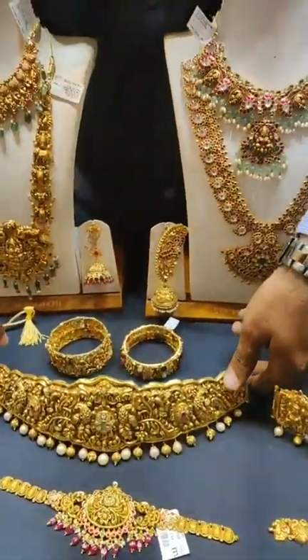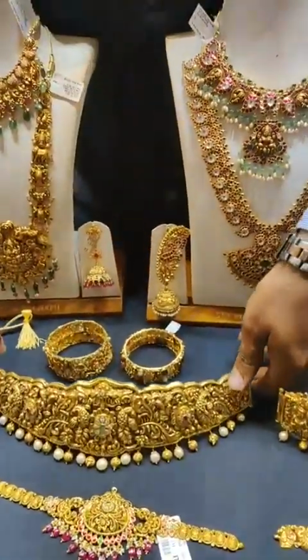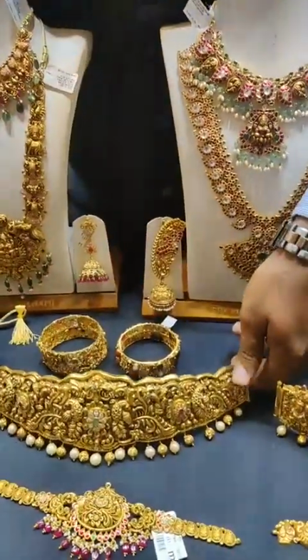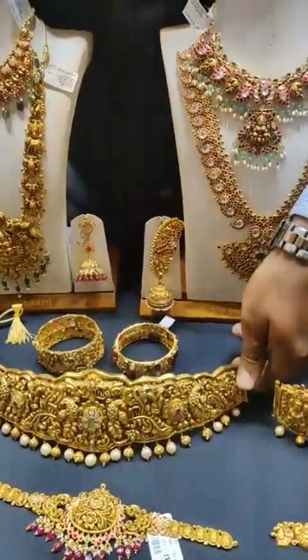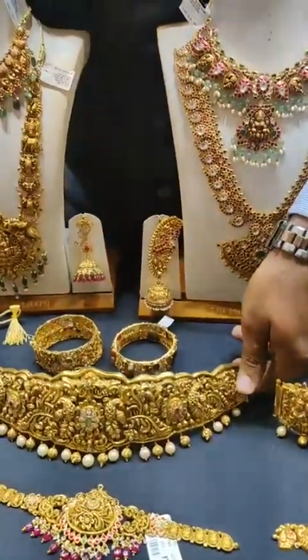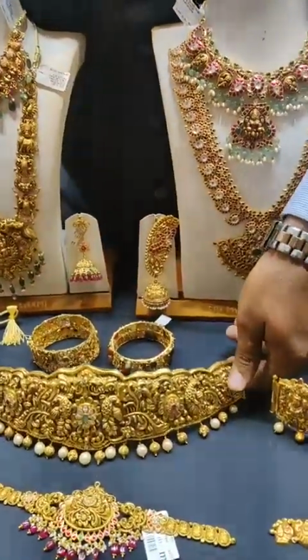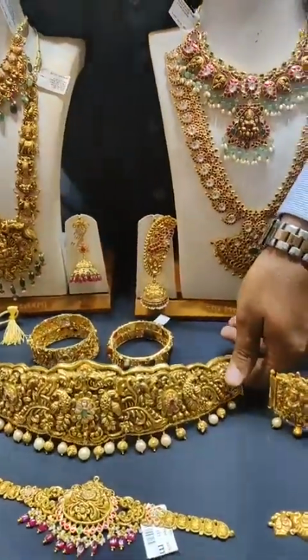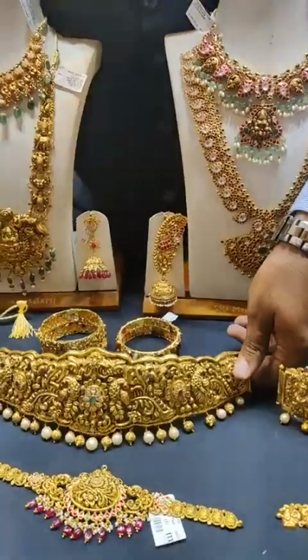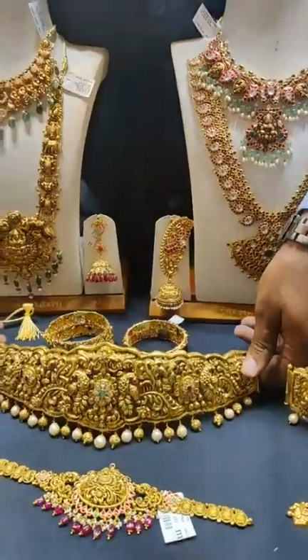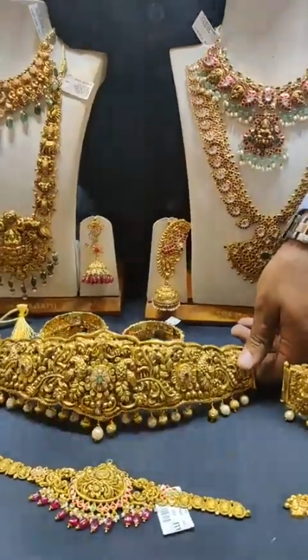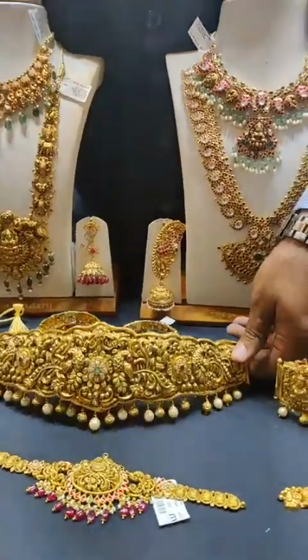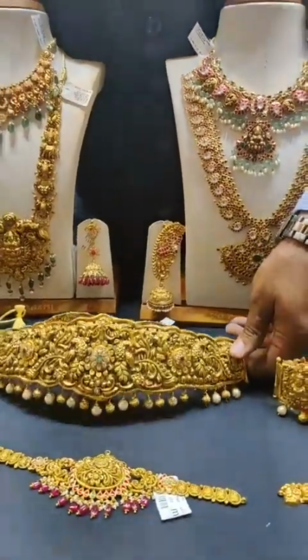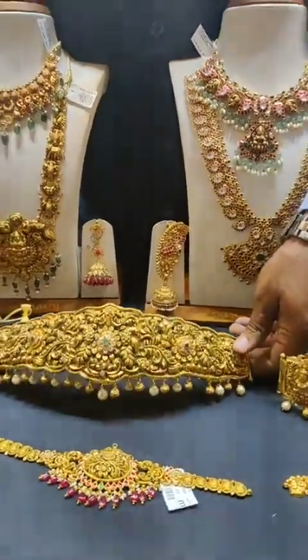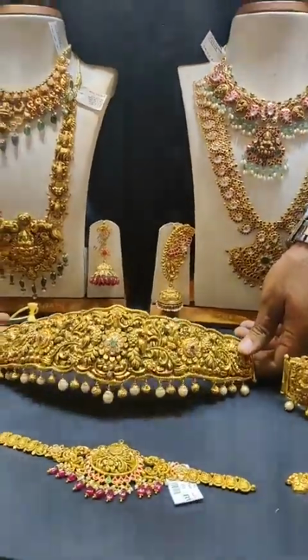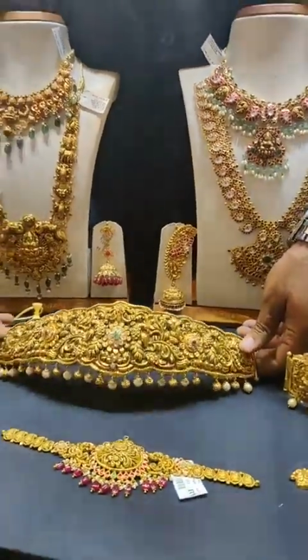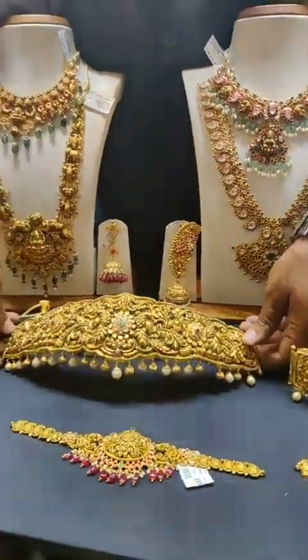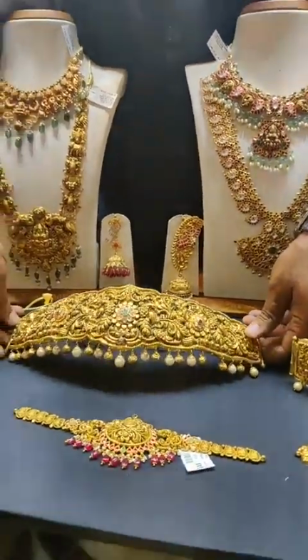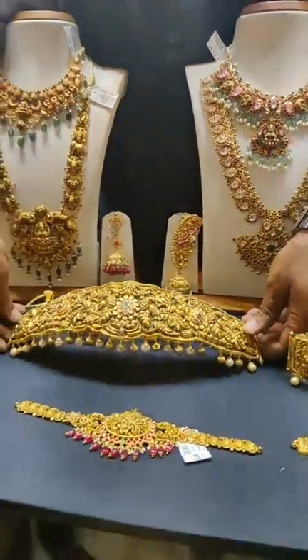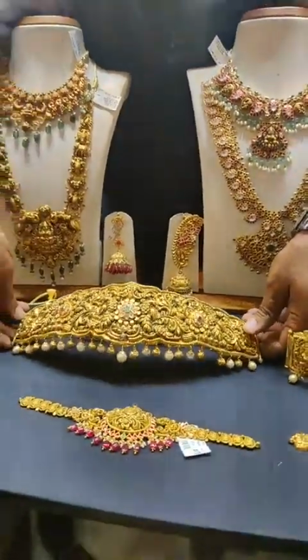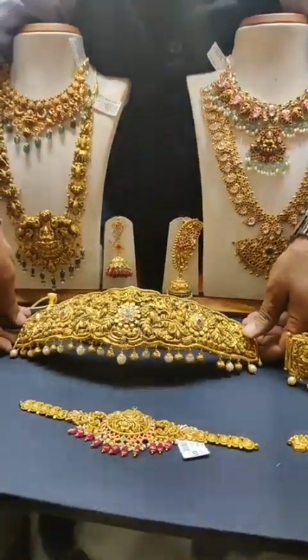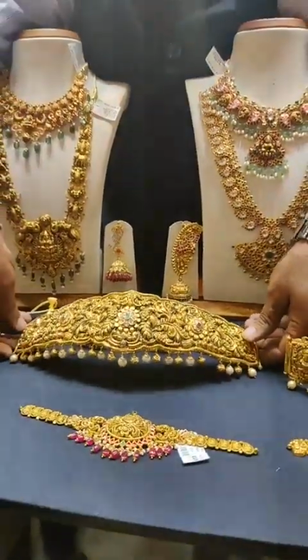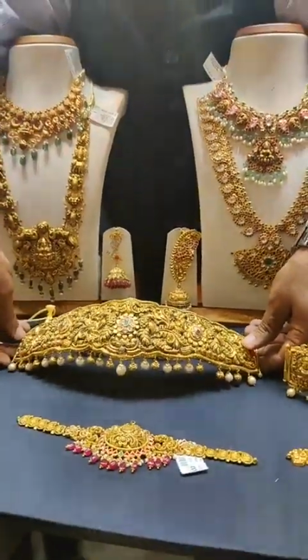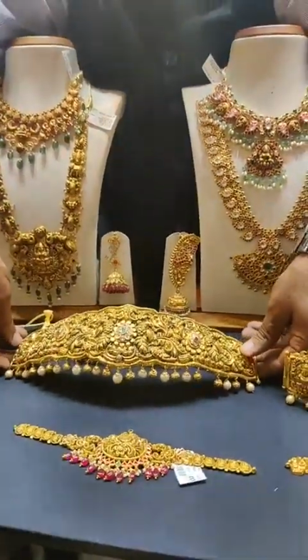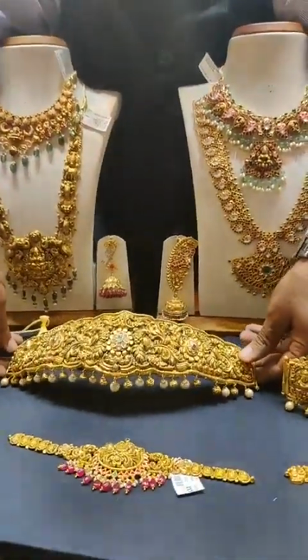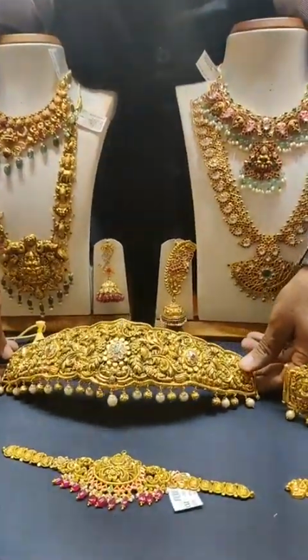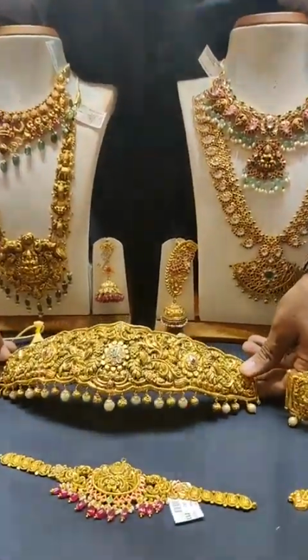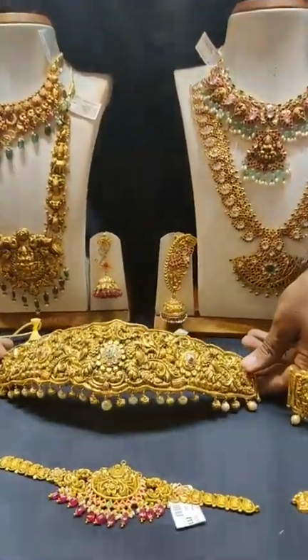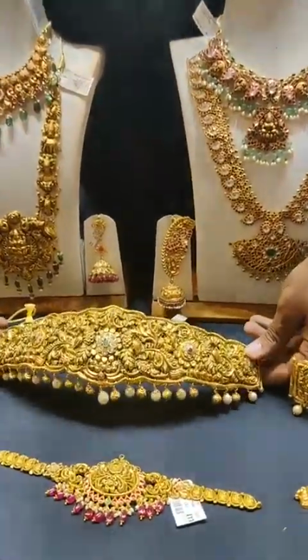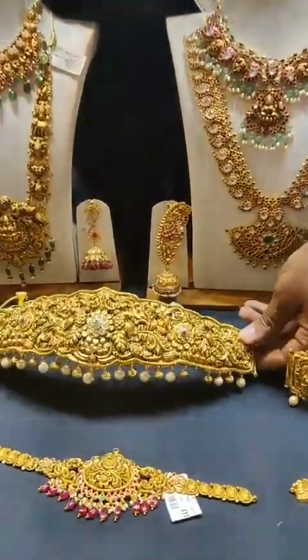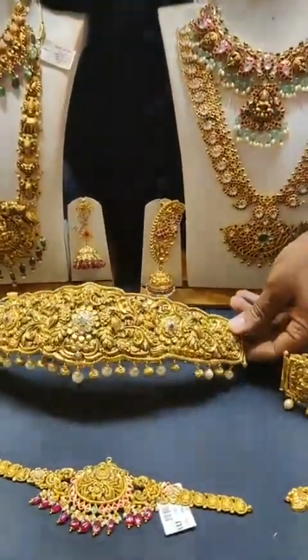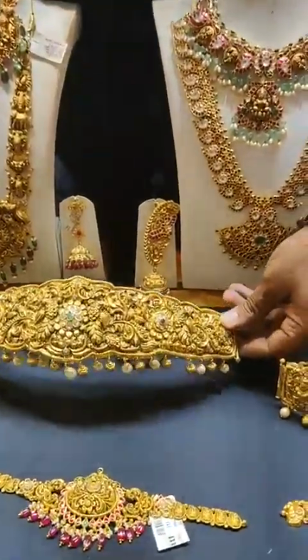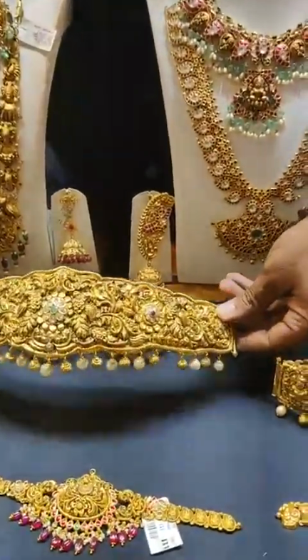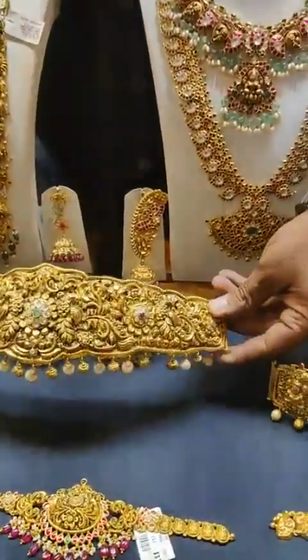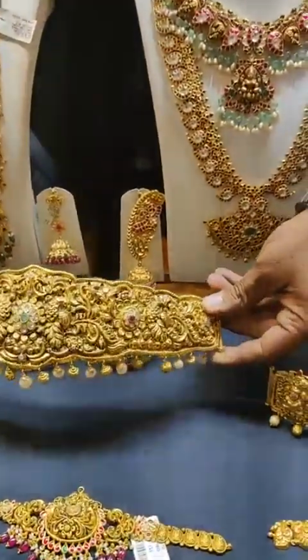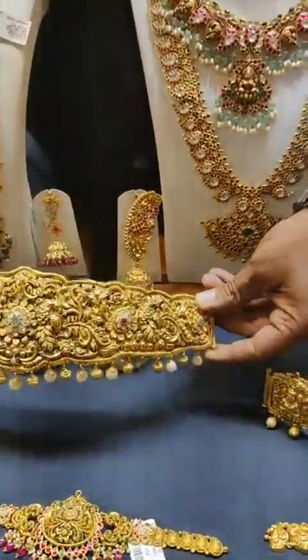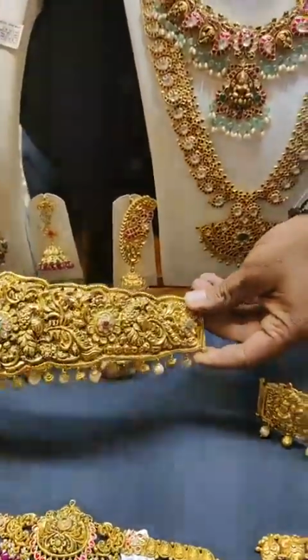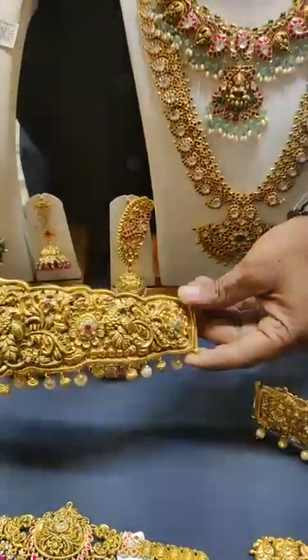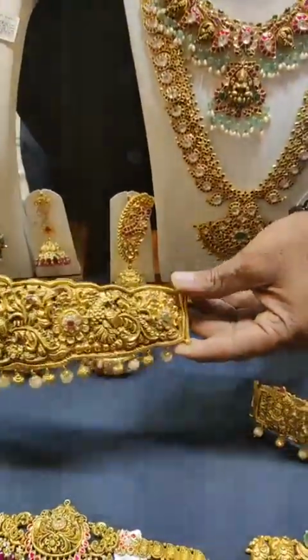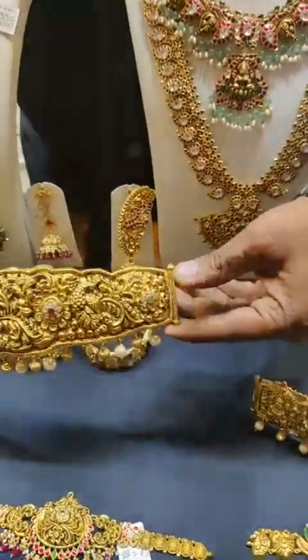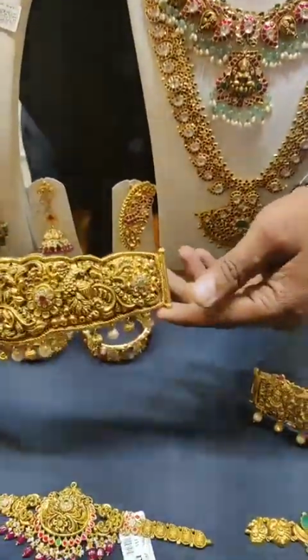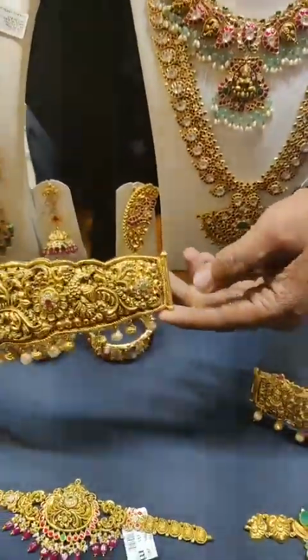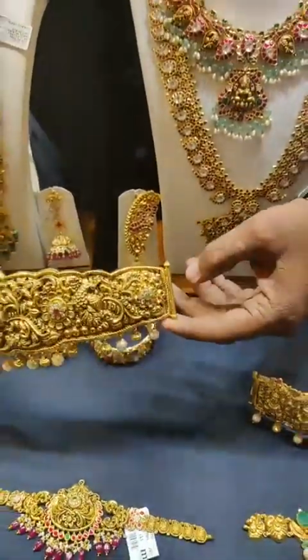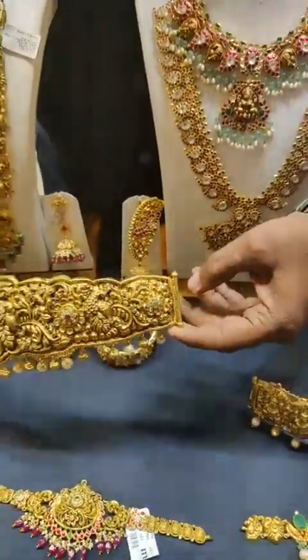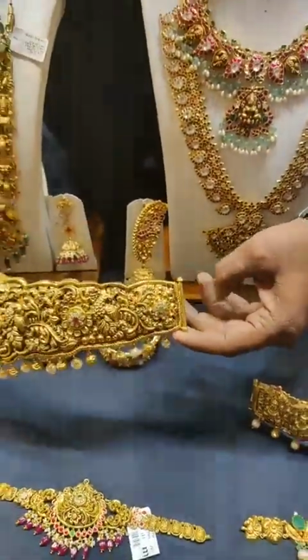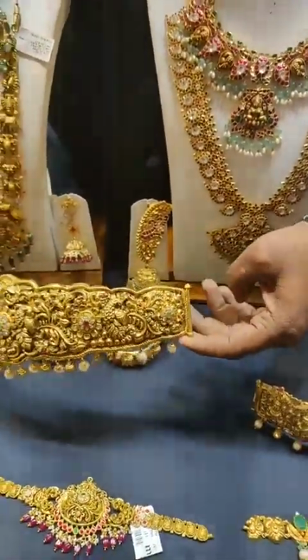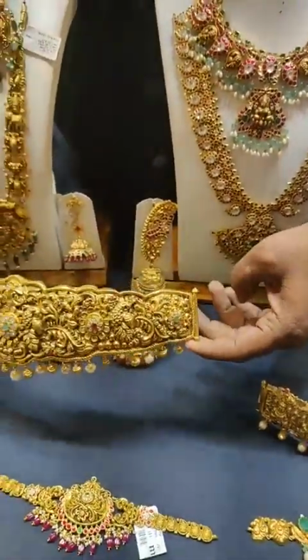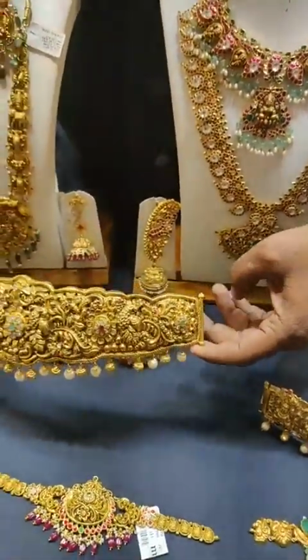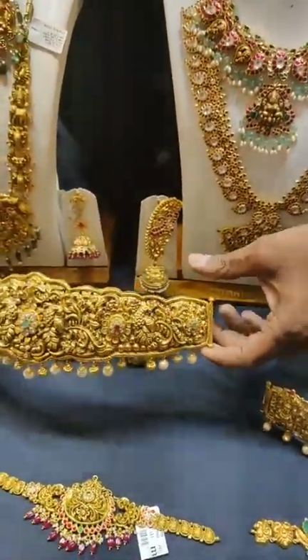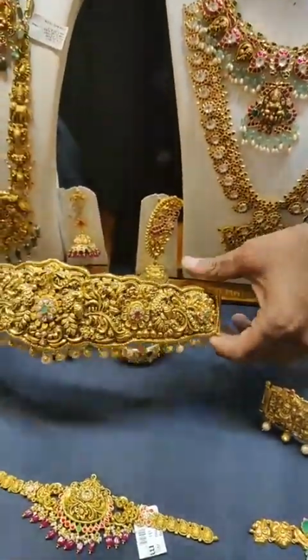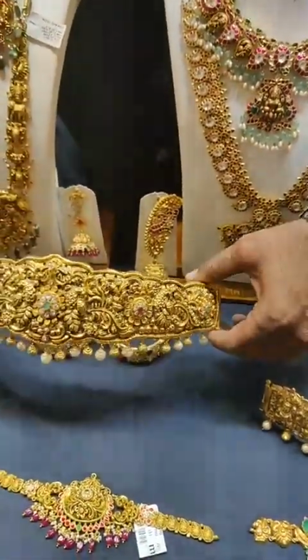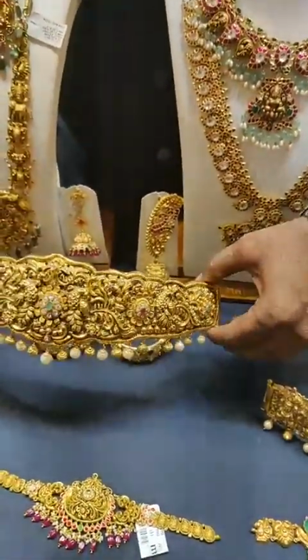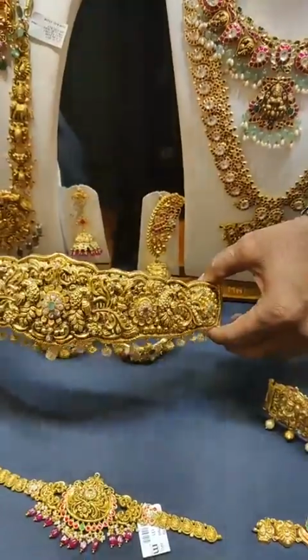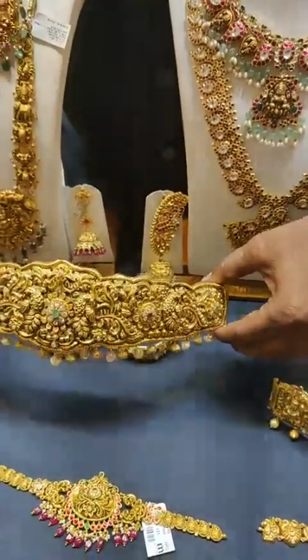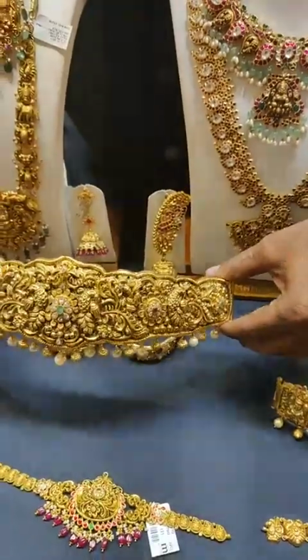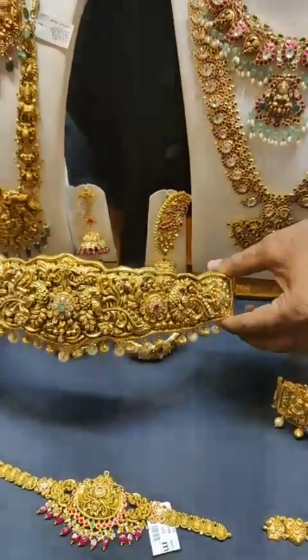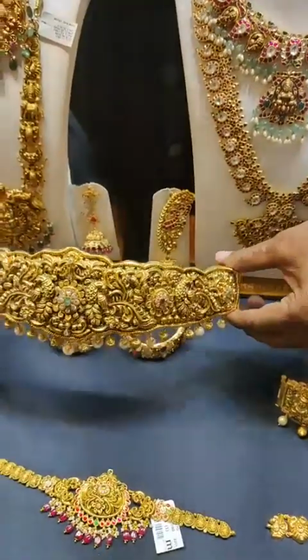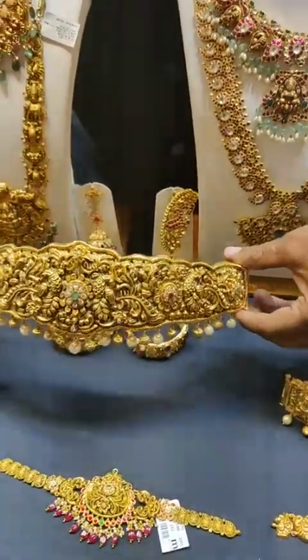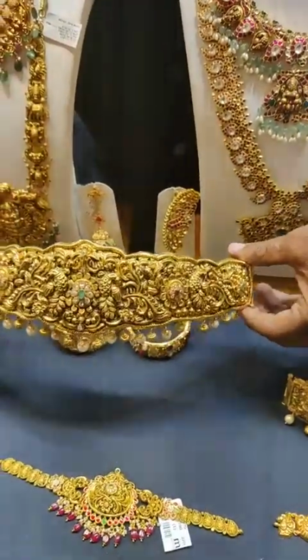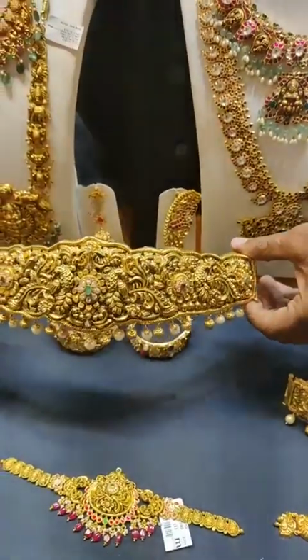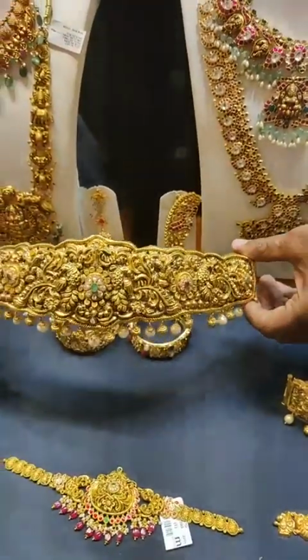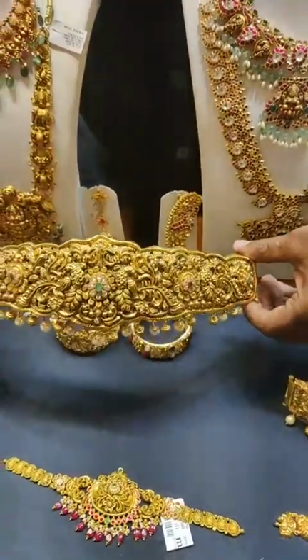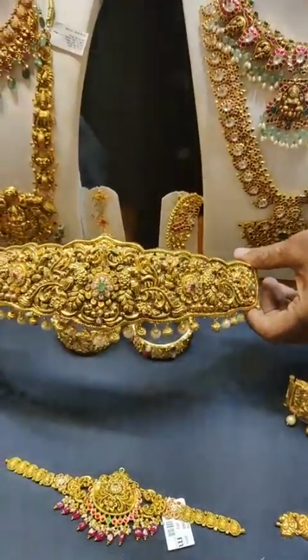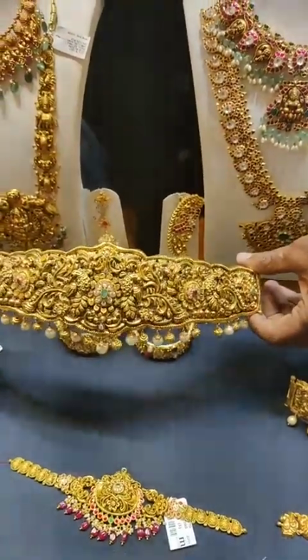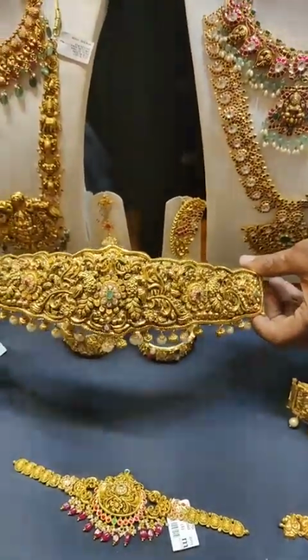This is a peacock design piece. It features a gold patti (strip). The weight is 180 grams.